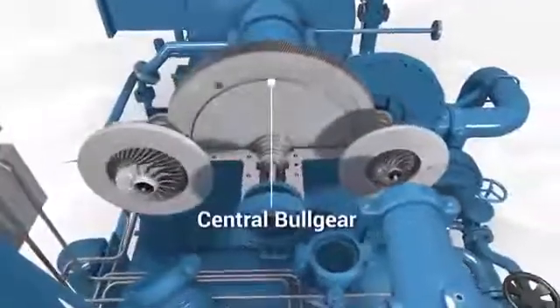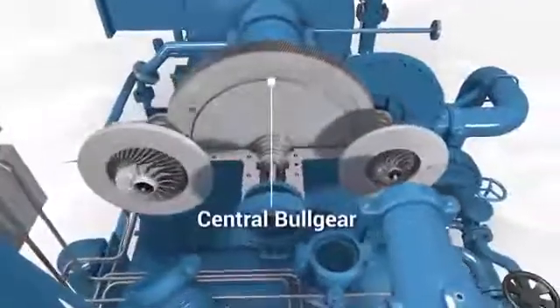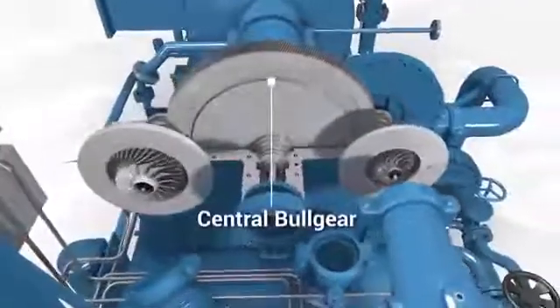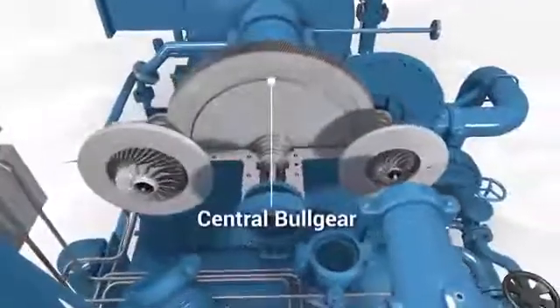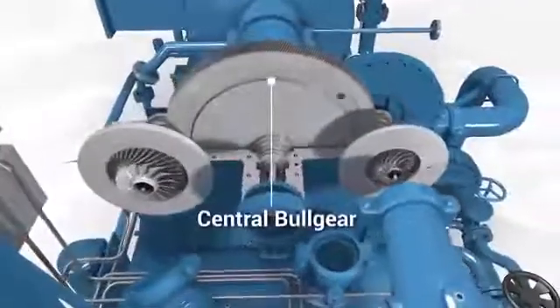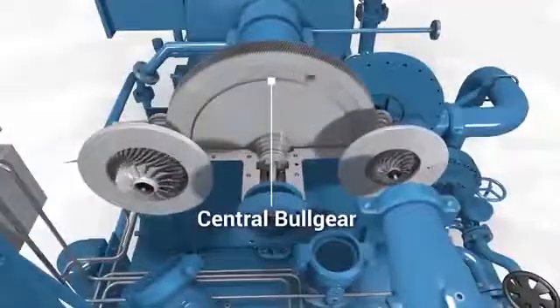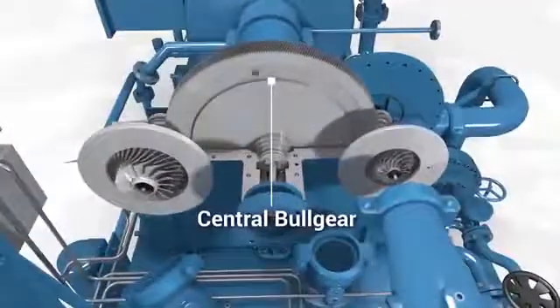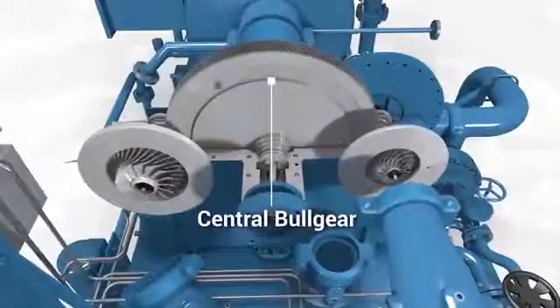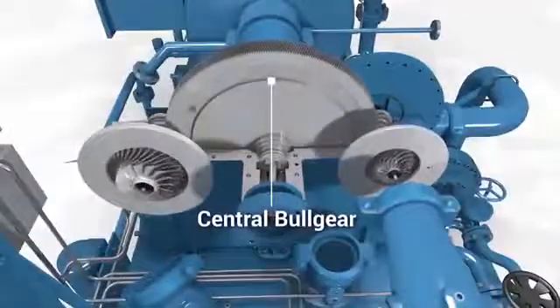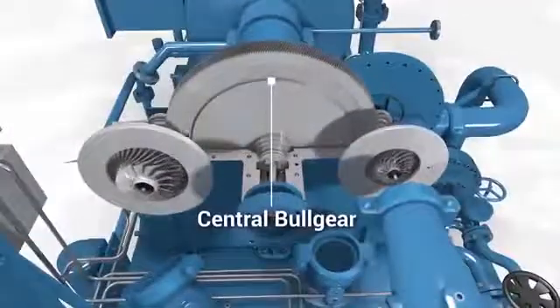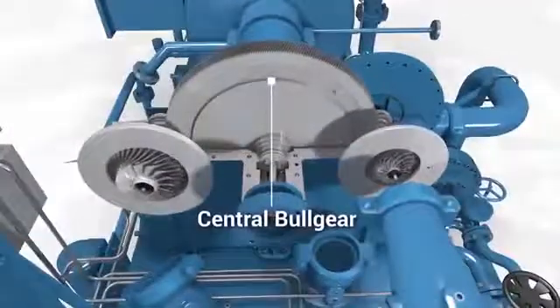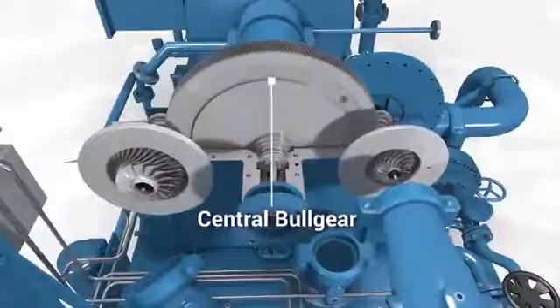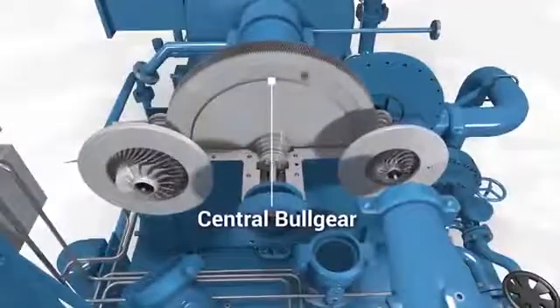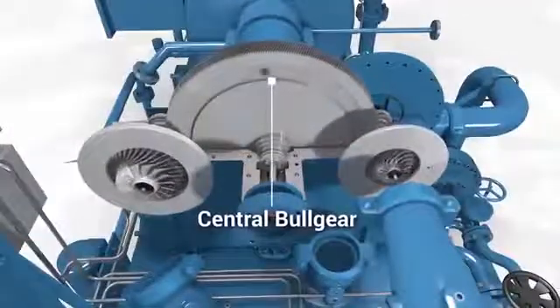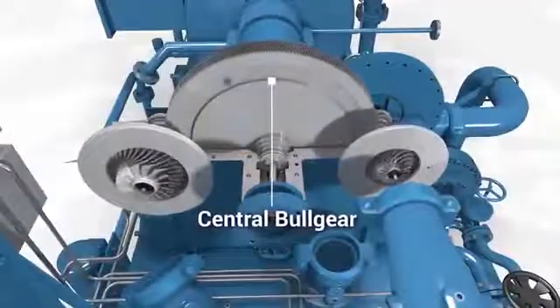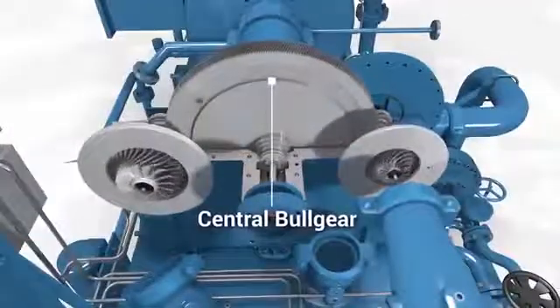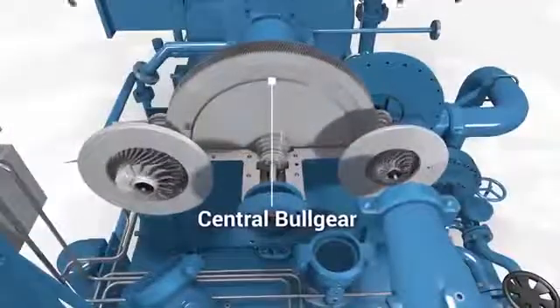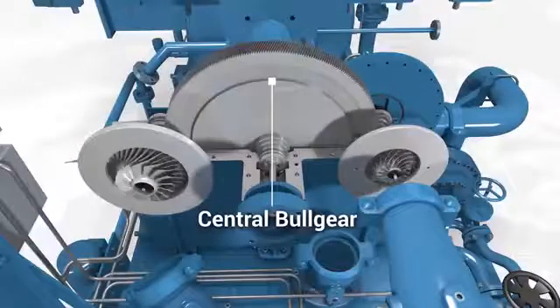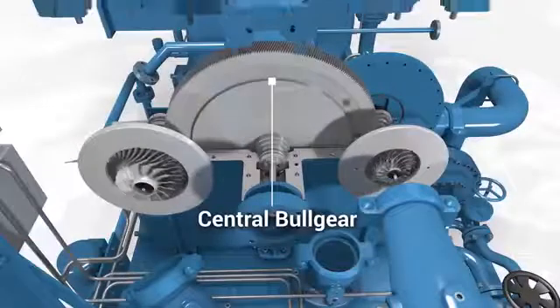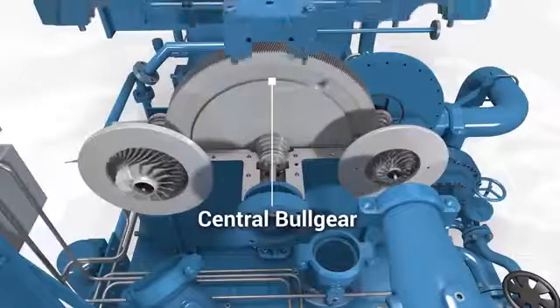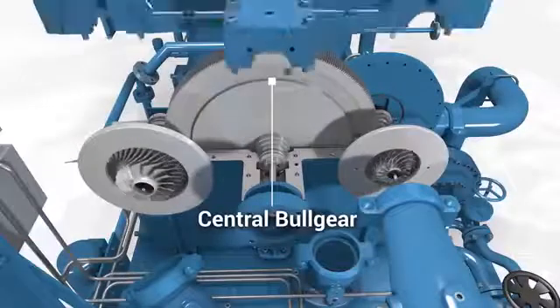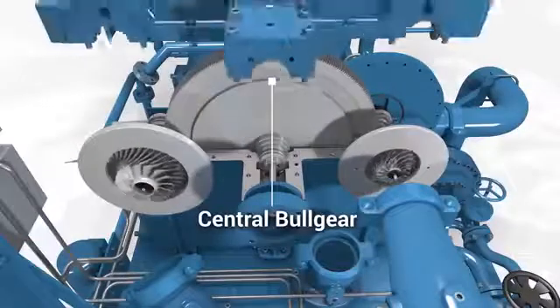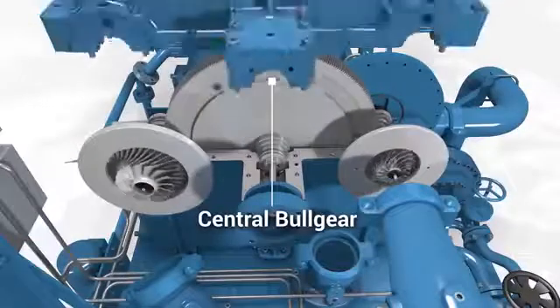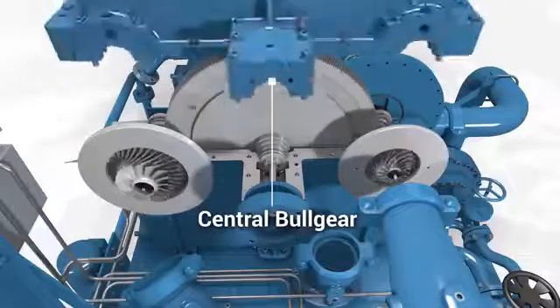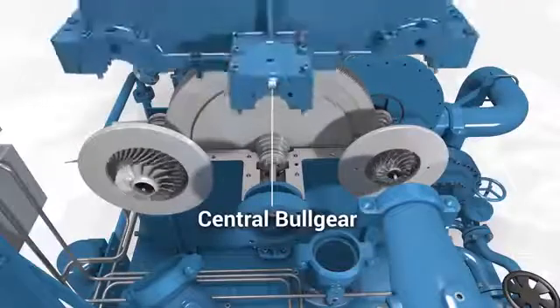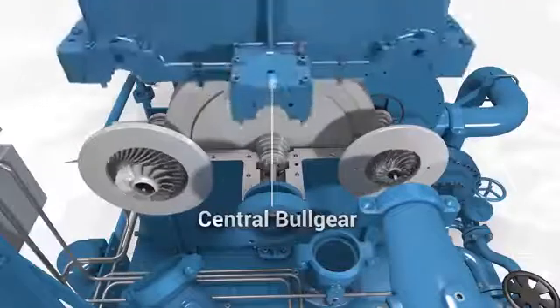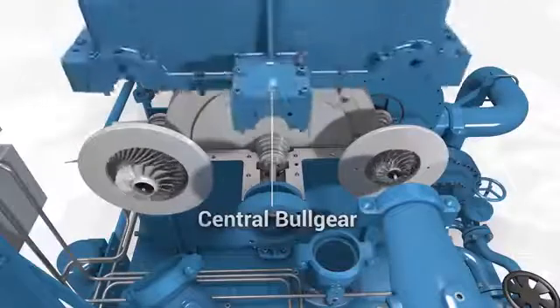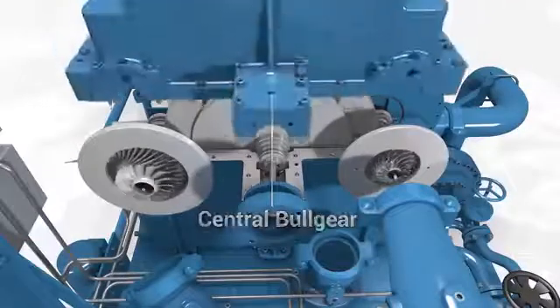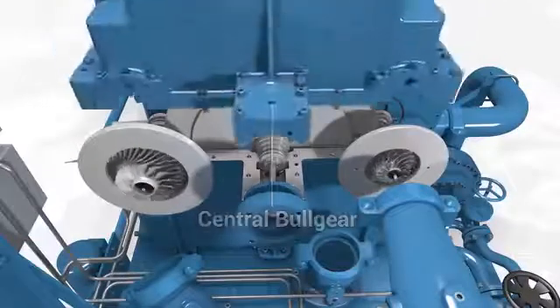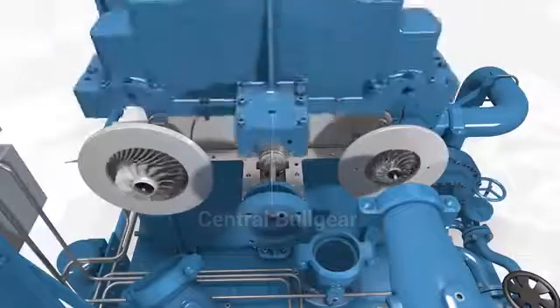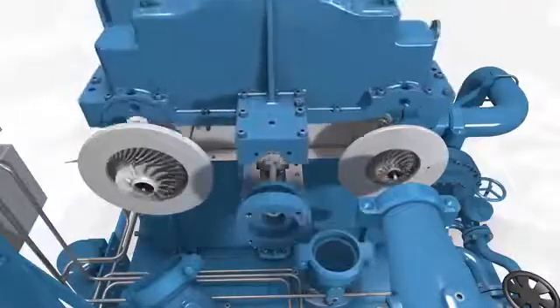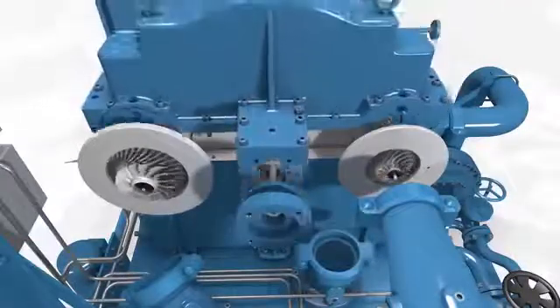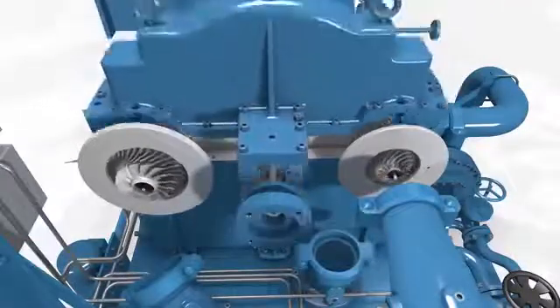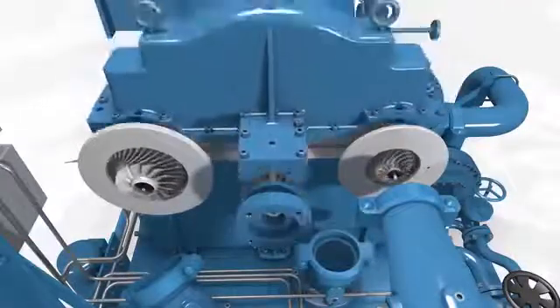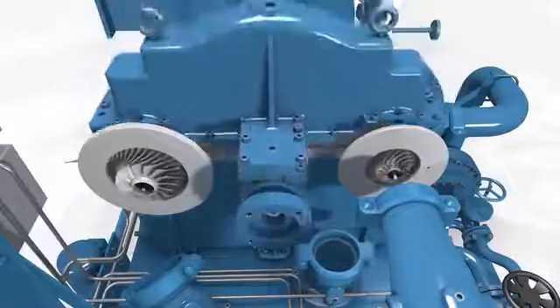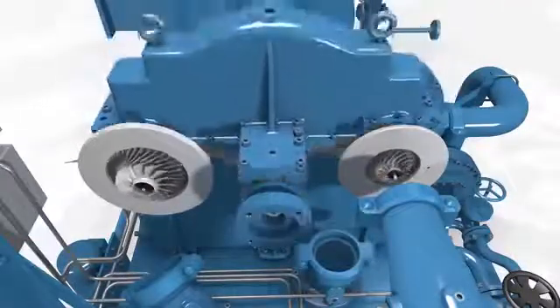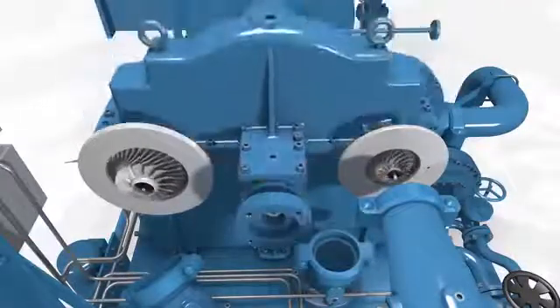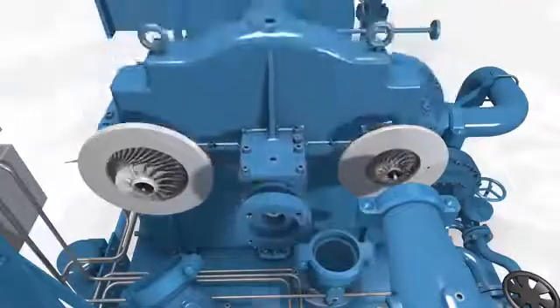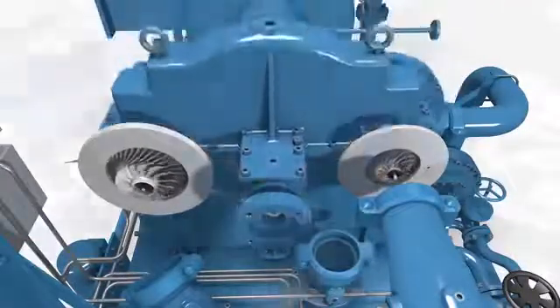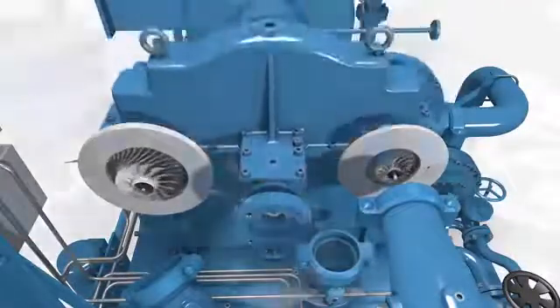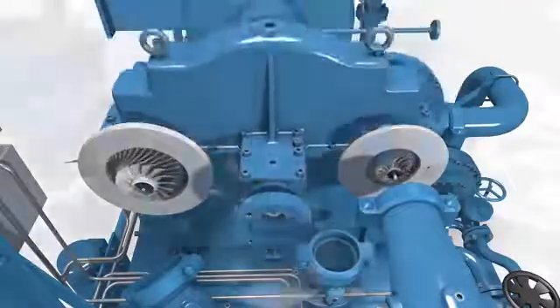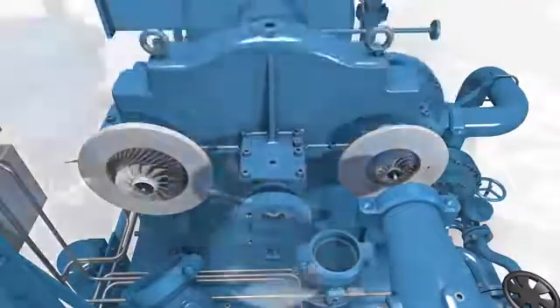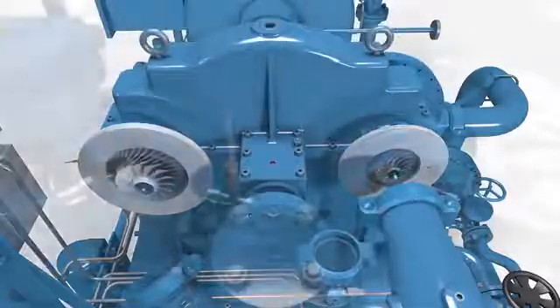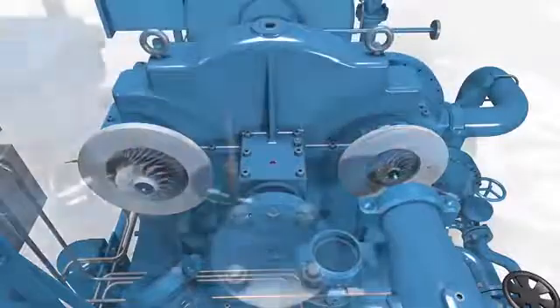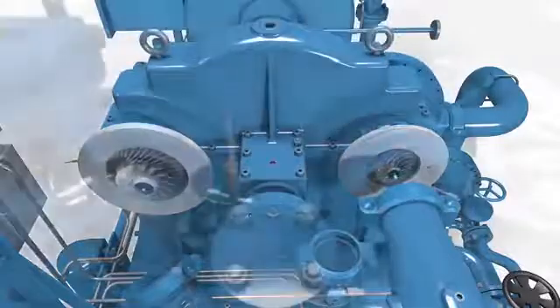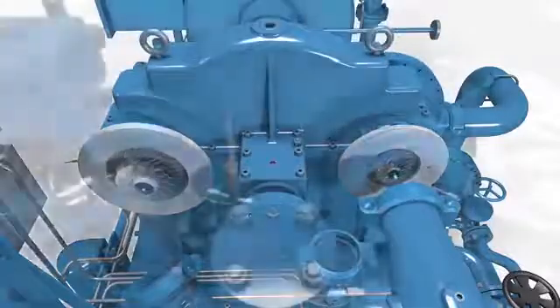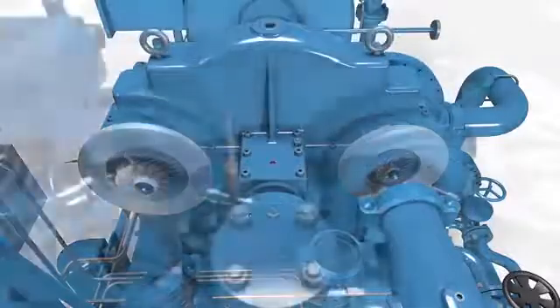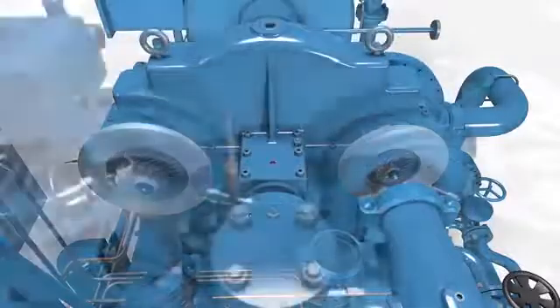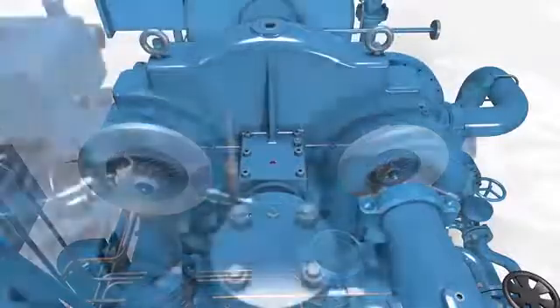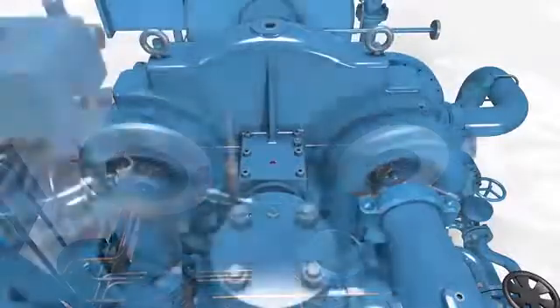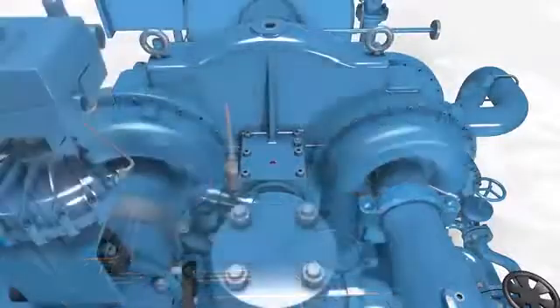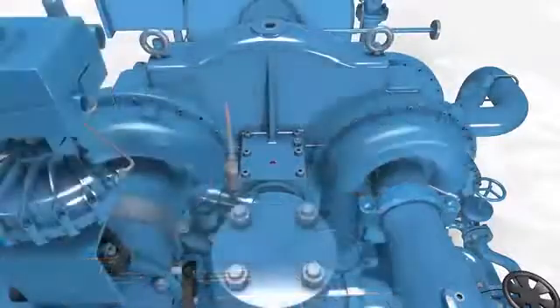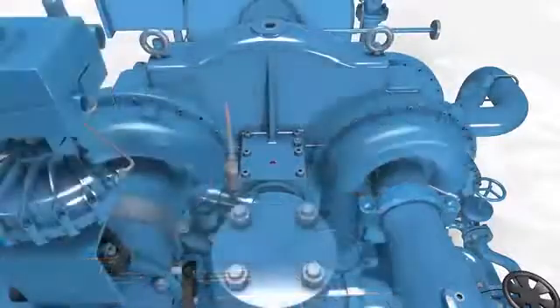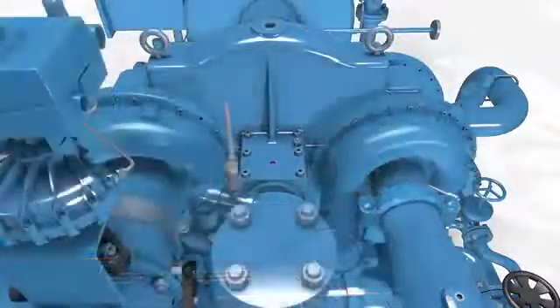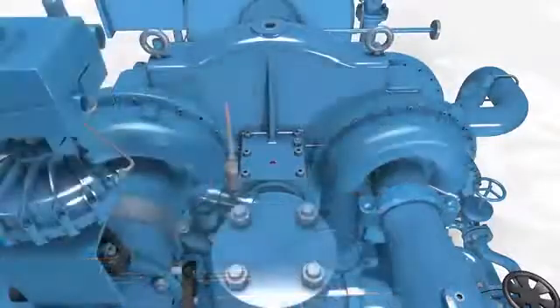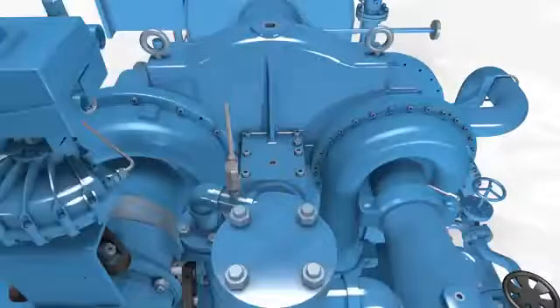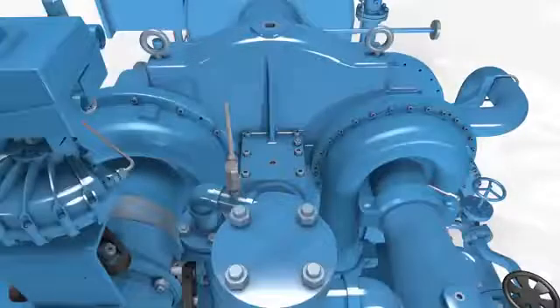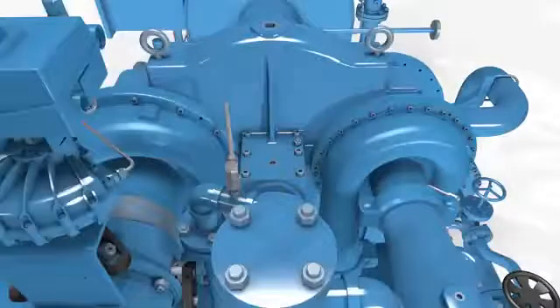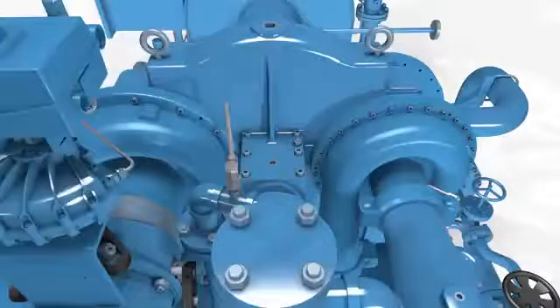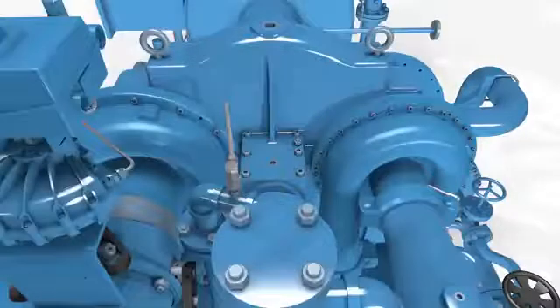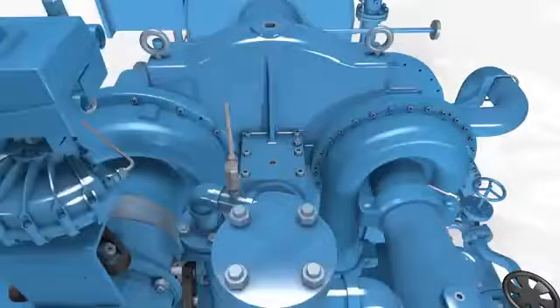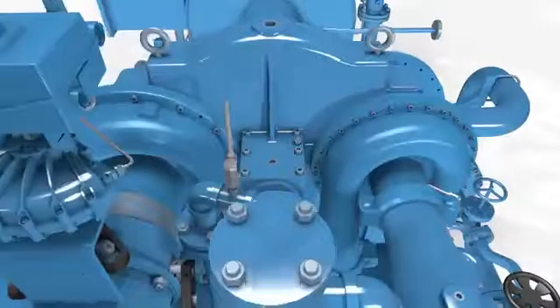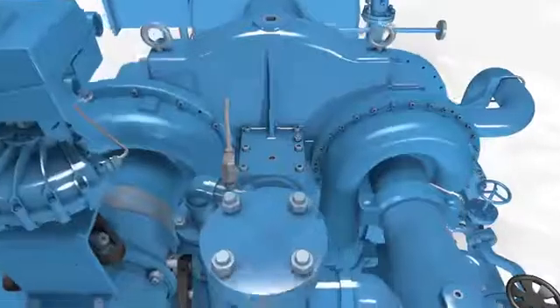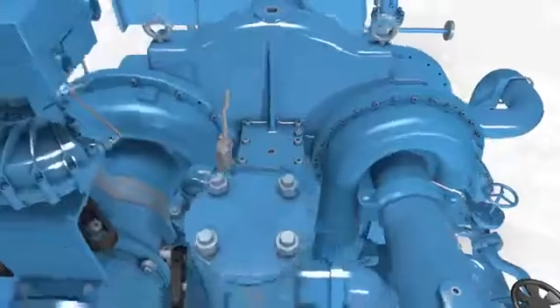Powered by a high-speed motor, the pinions and central bull gear are machined to AGMA quality Class 13.